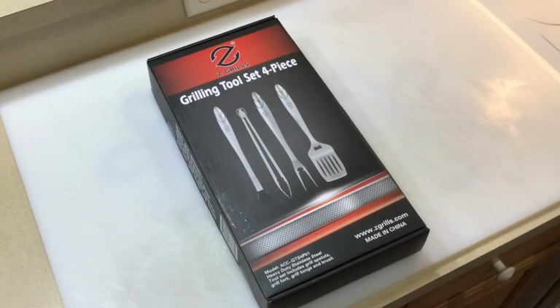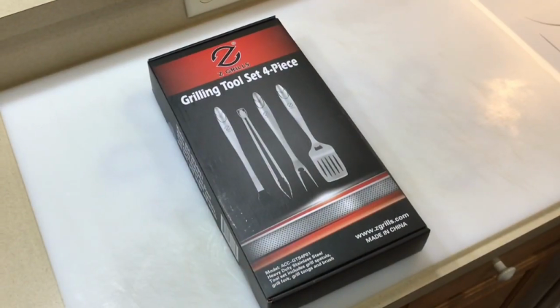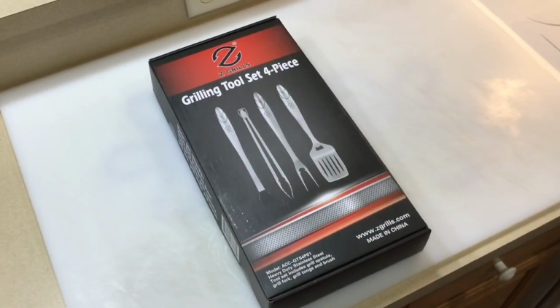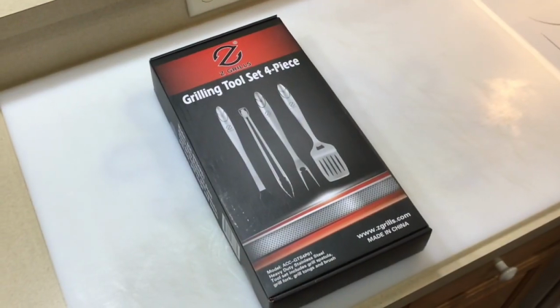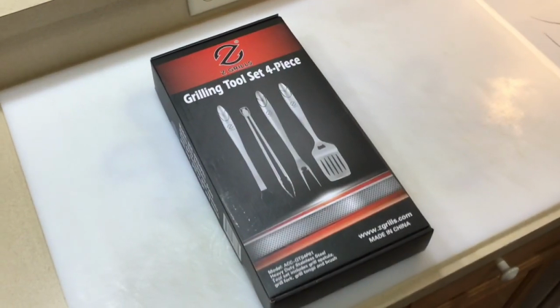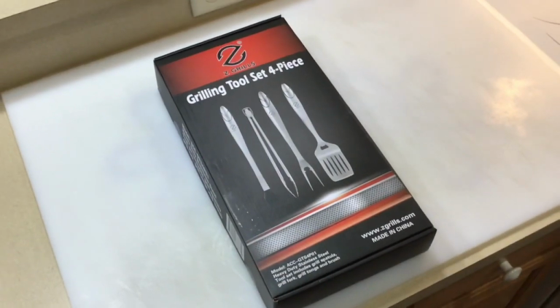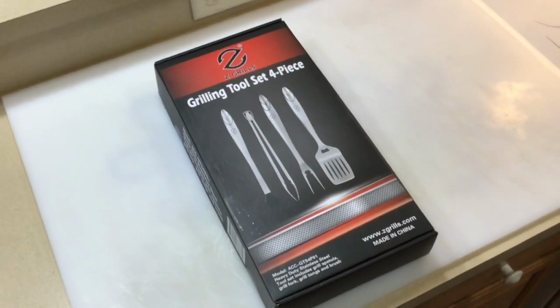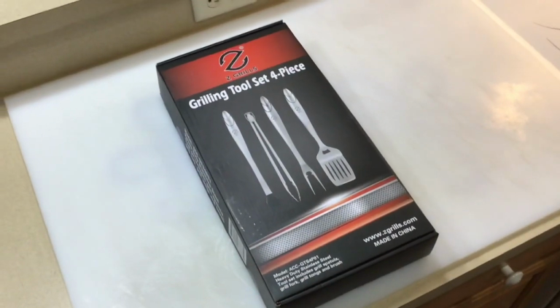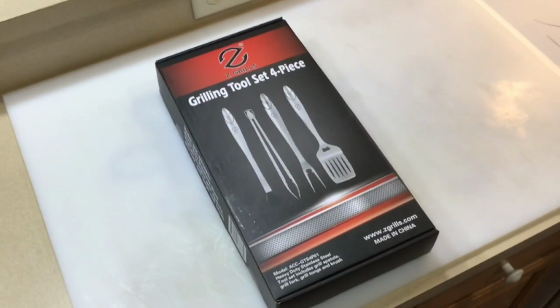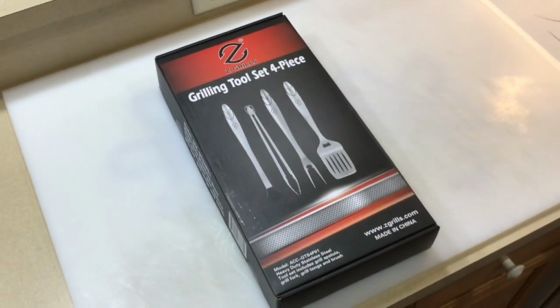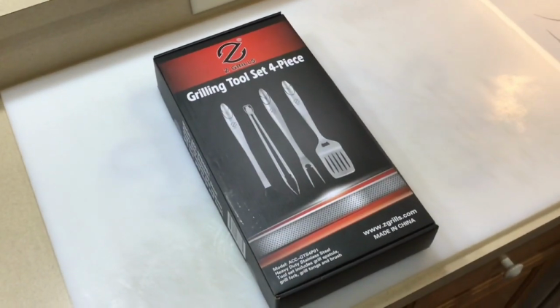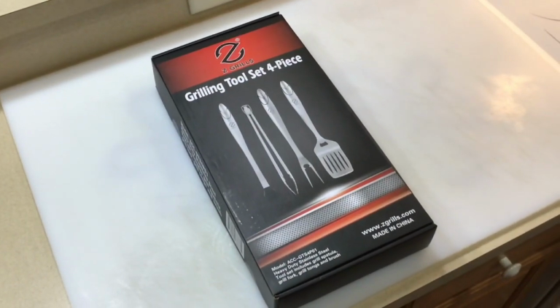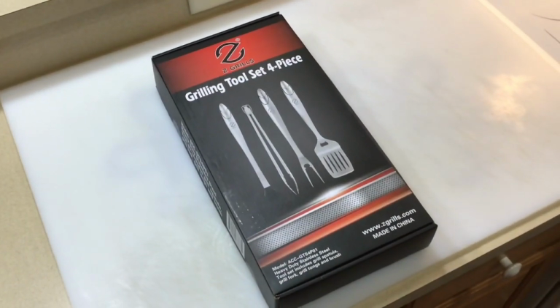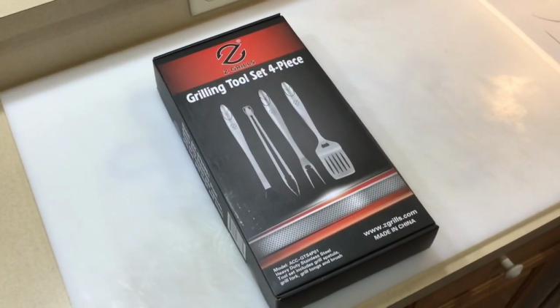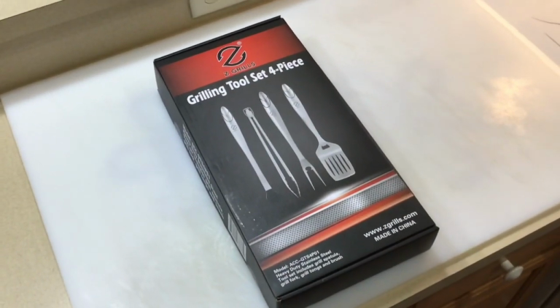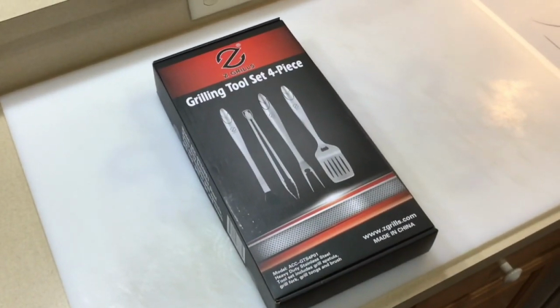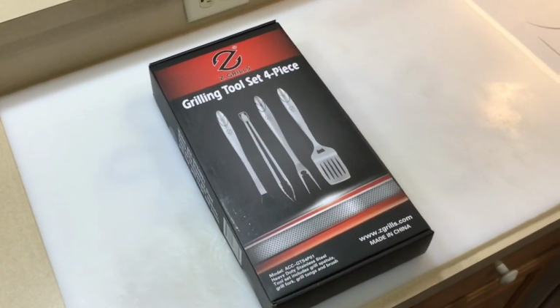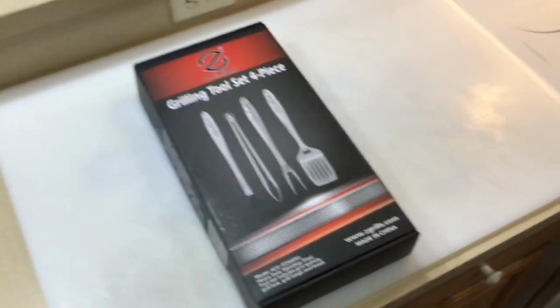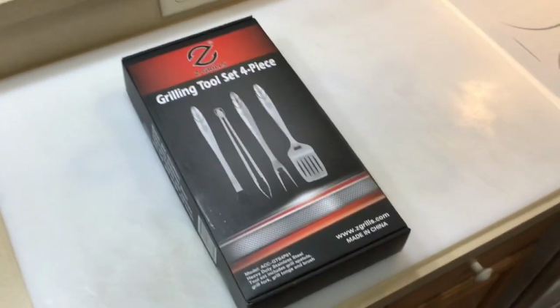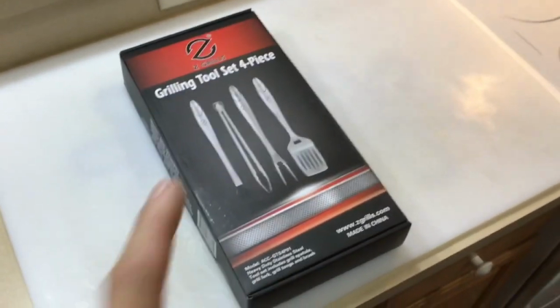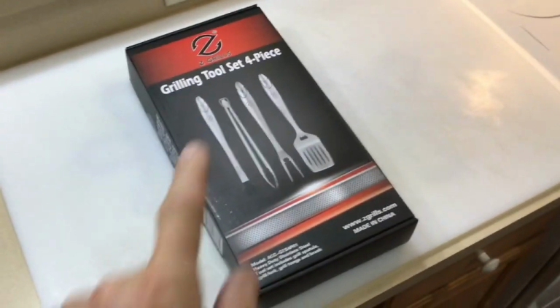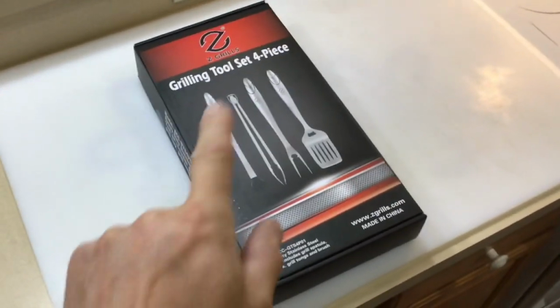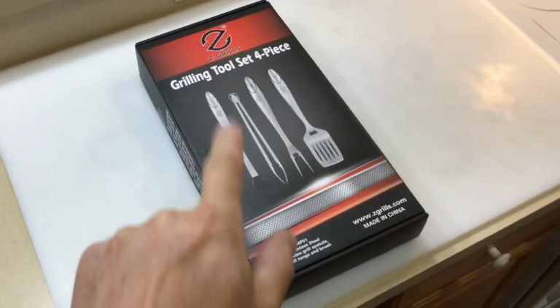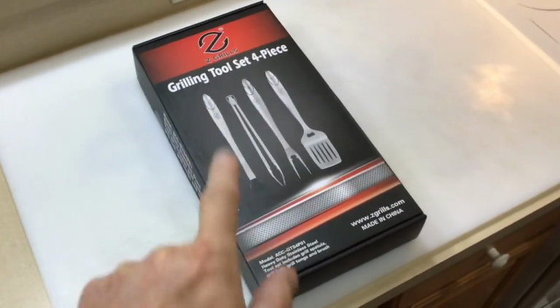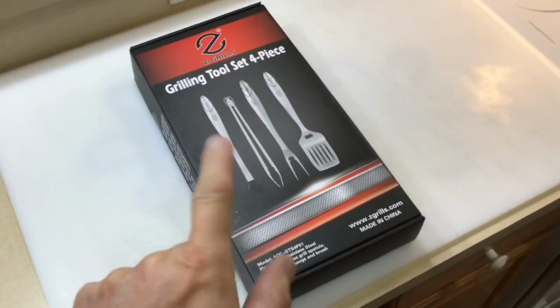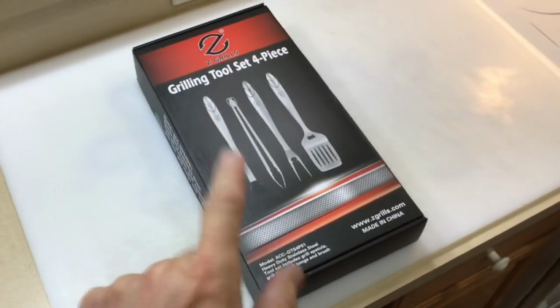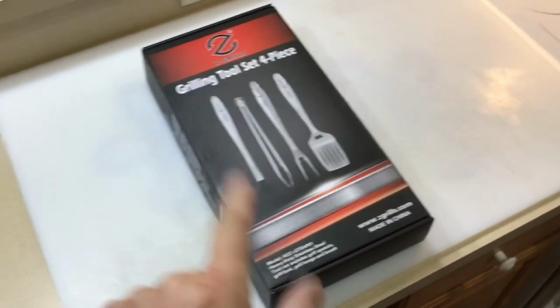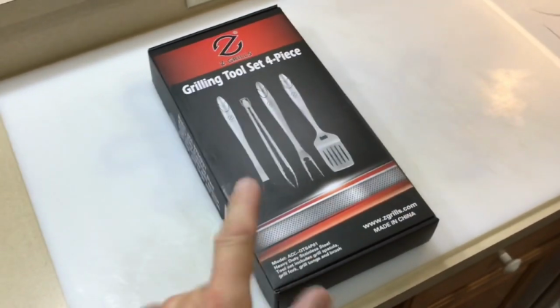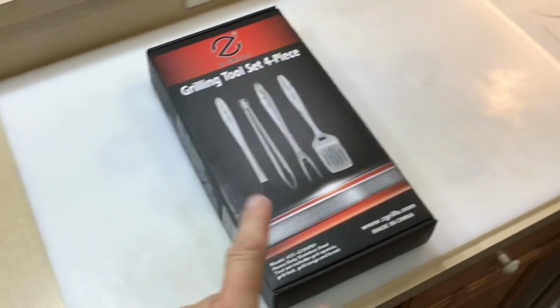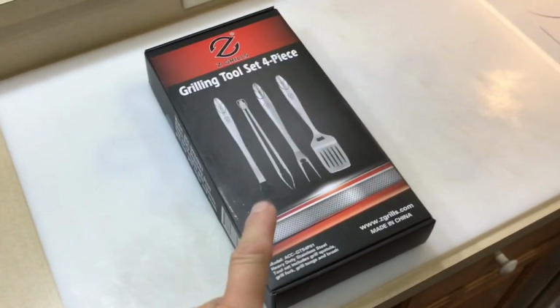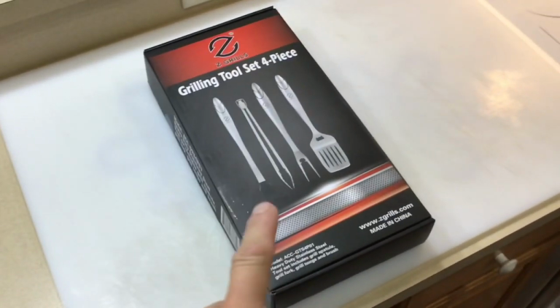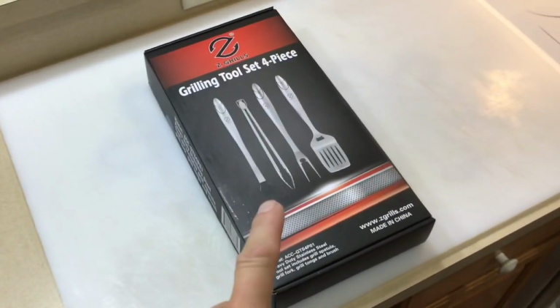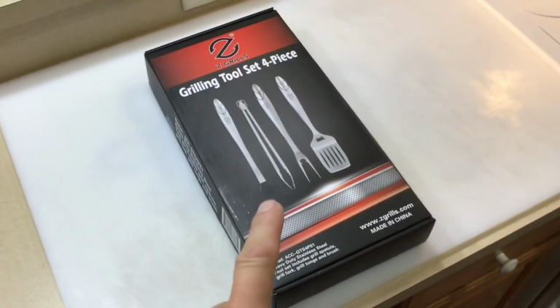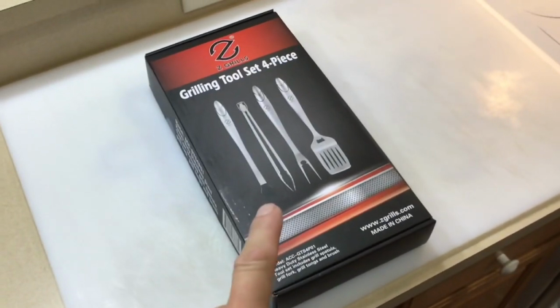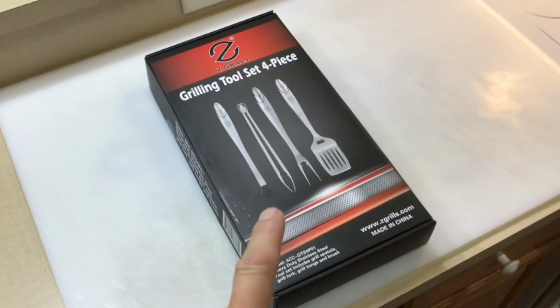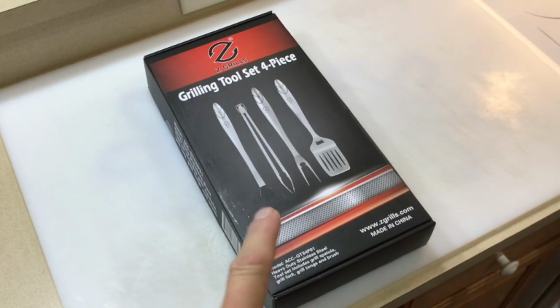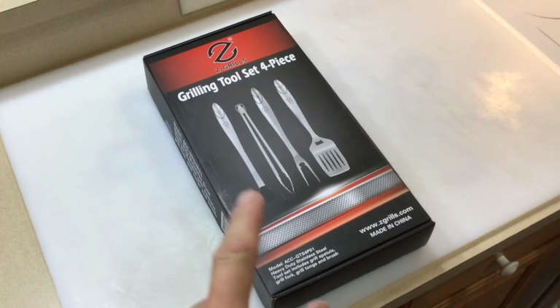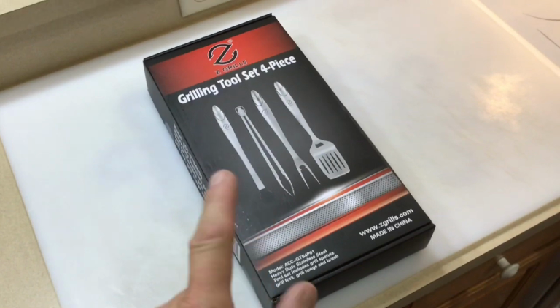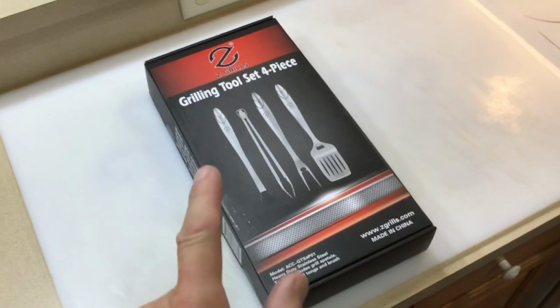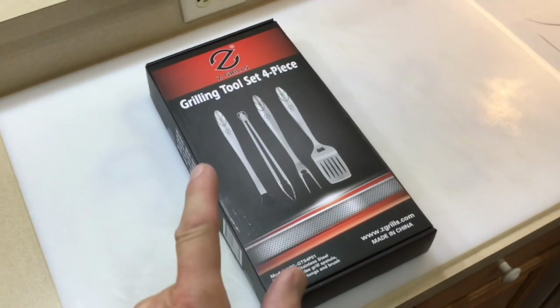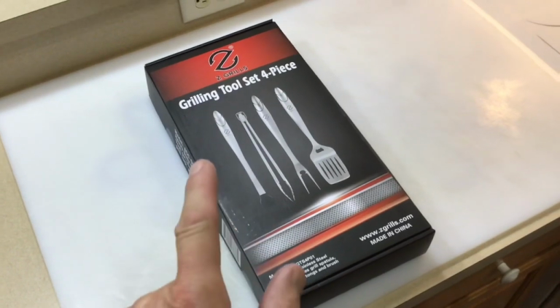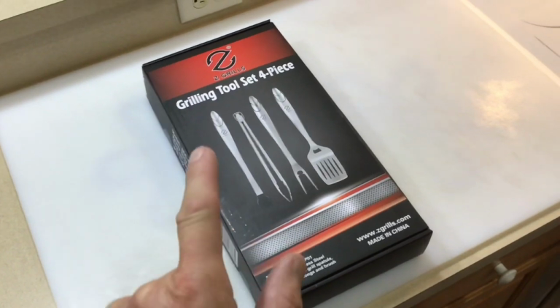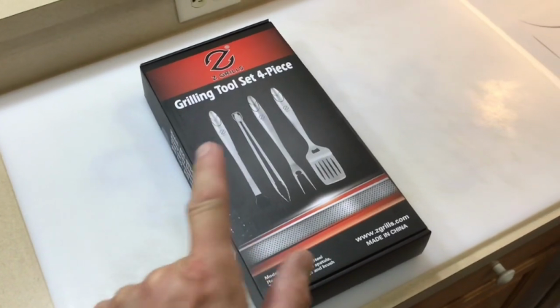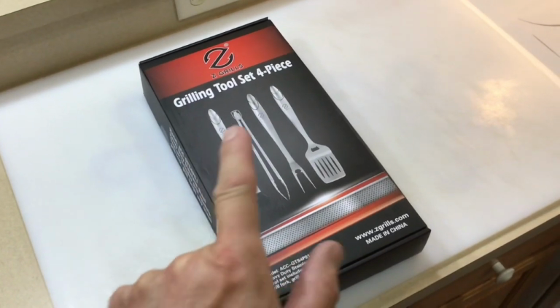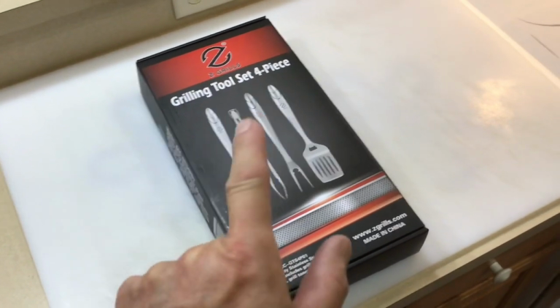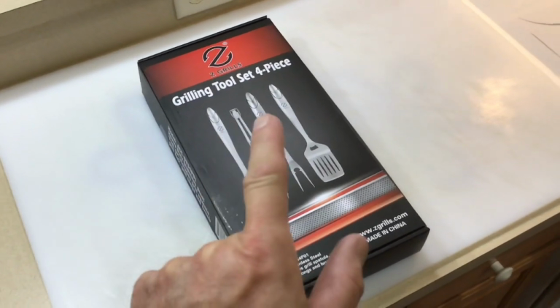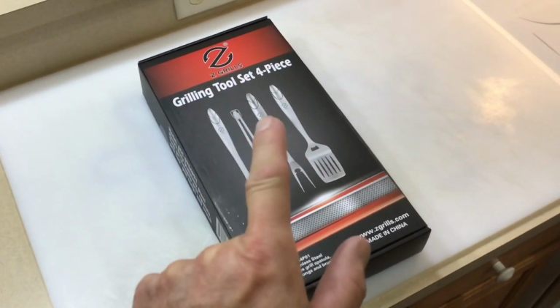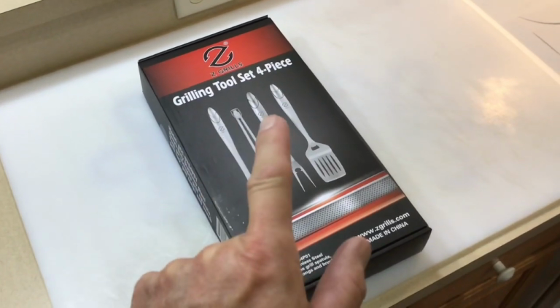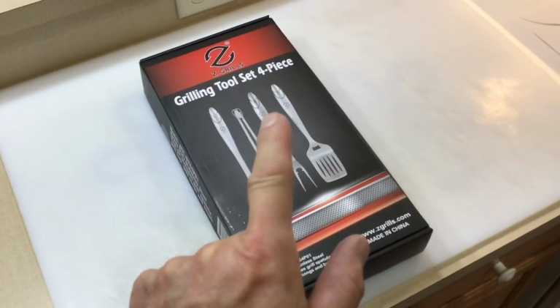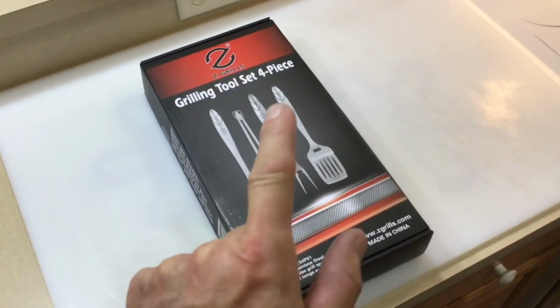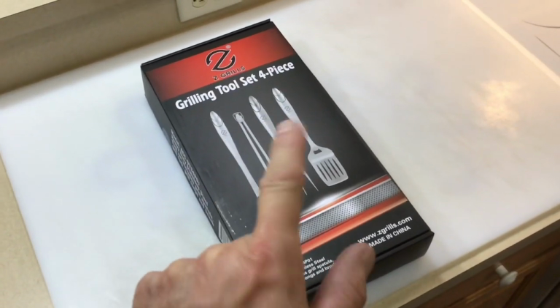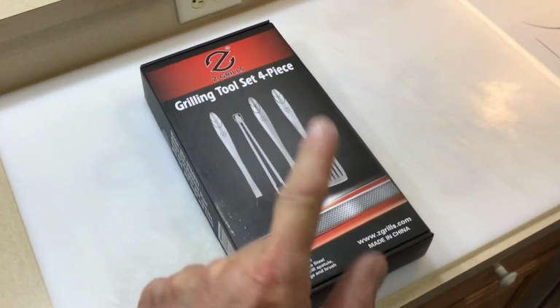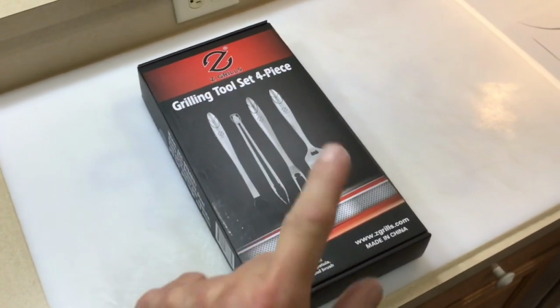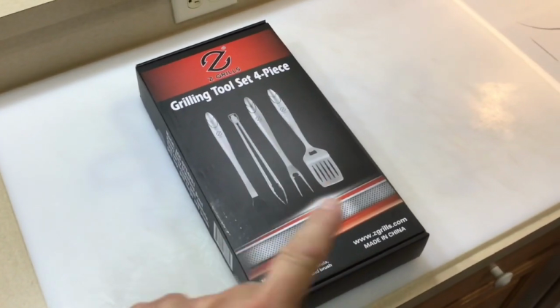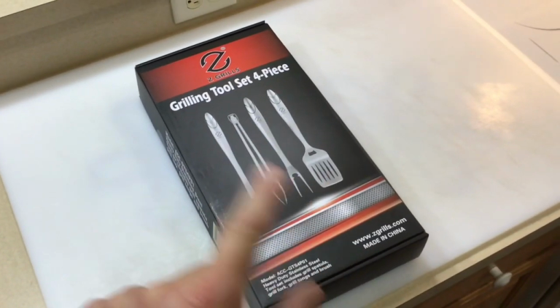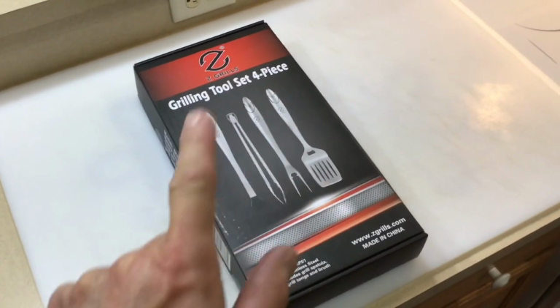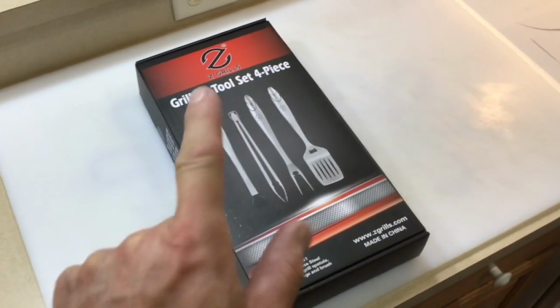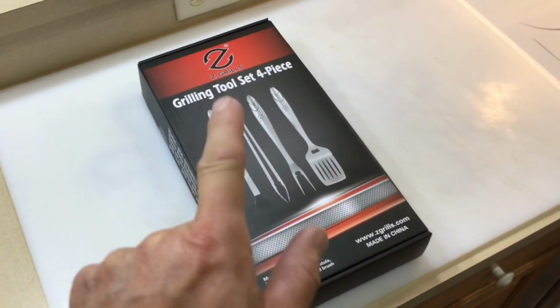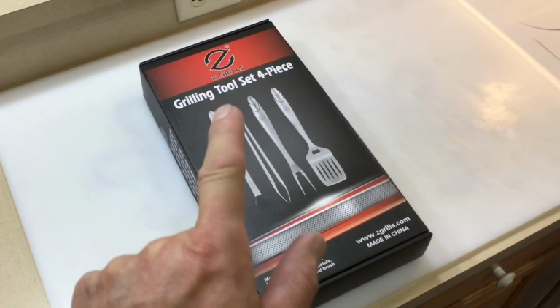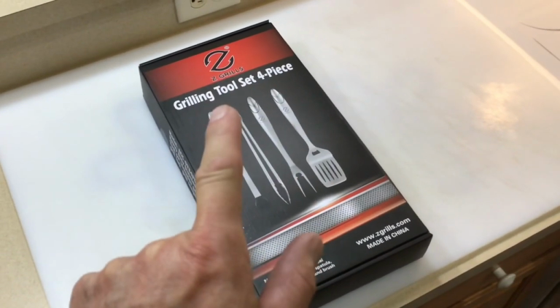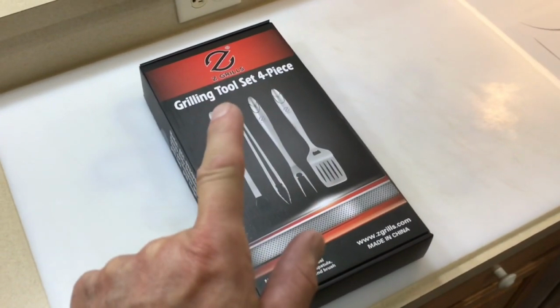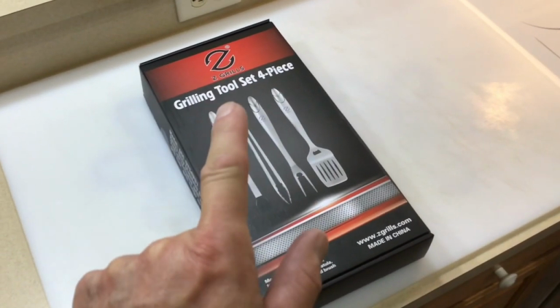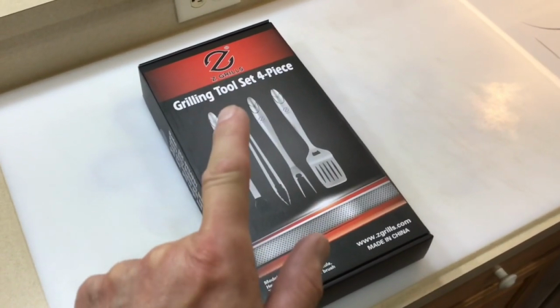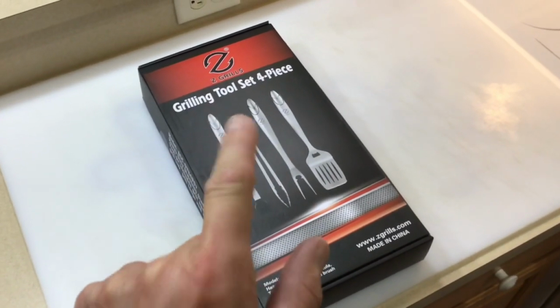Hey folks, welcome back. Let's do a review of the grilling tool four-piece set from Z Grills.